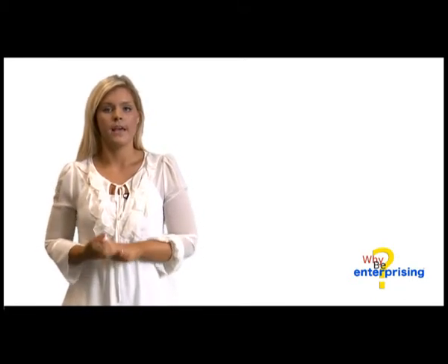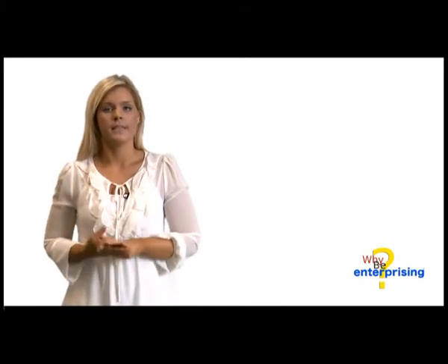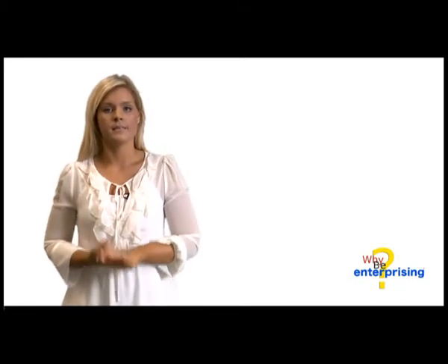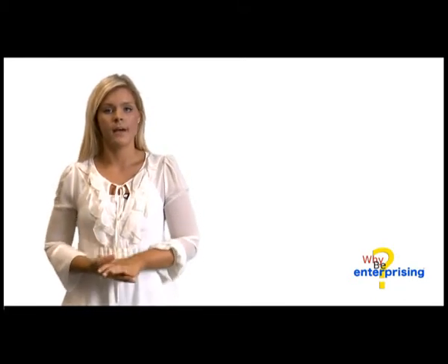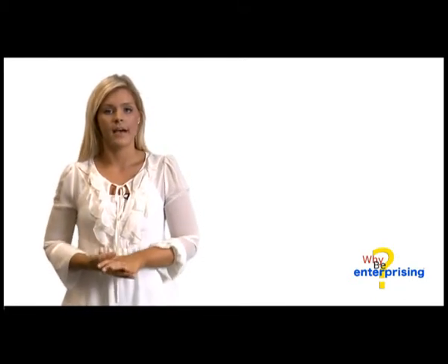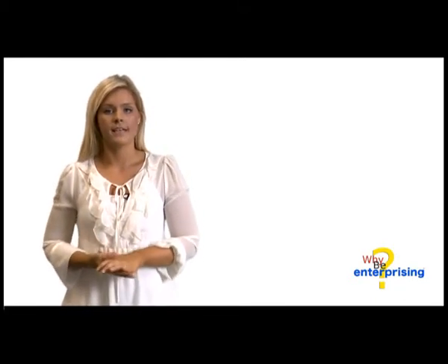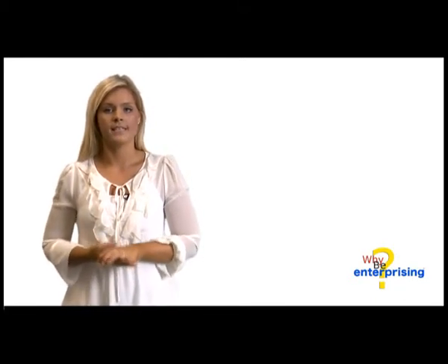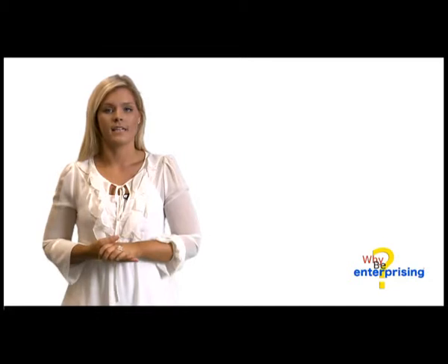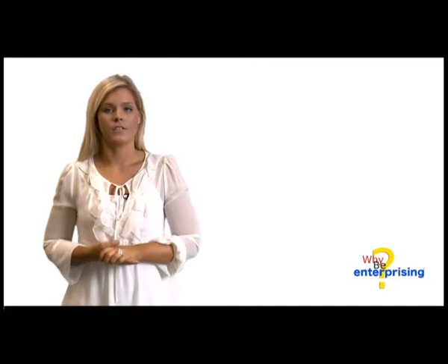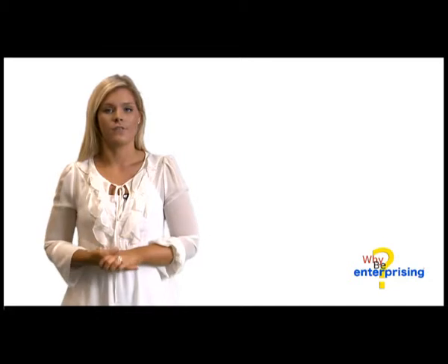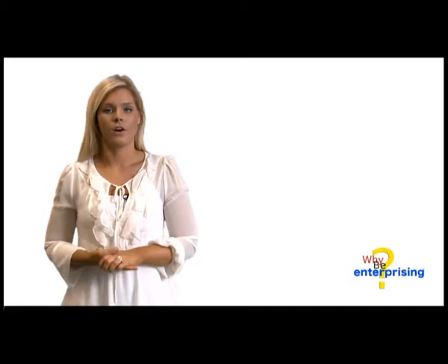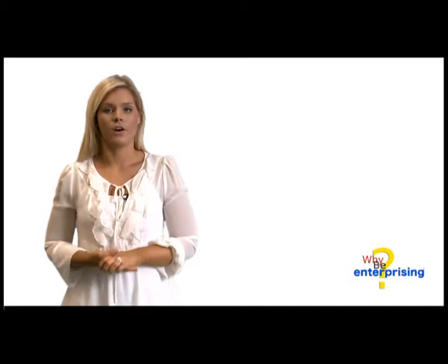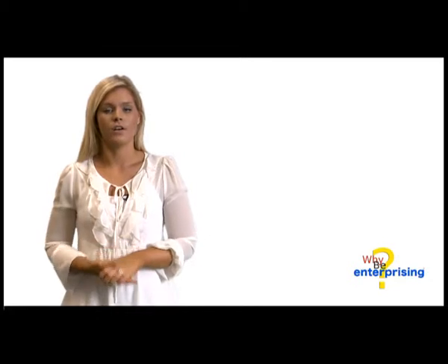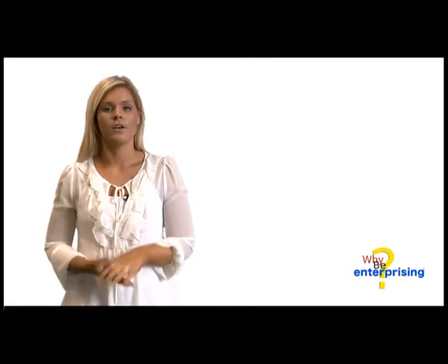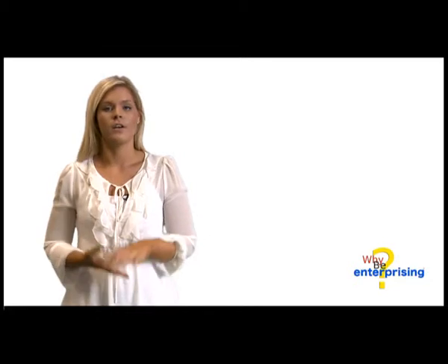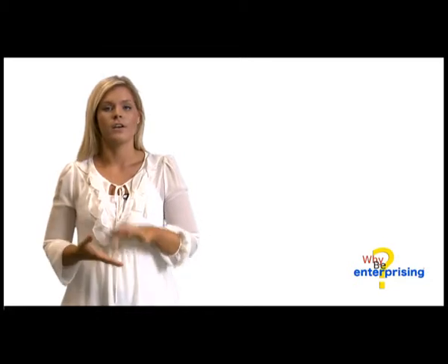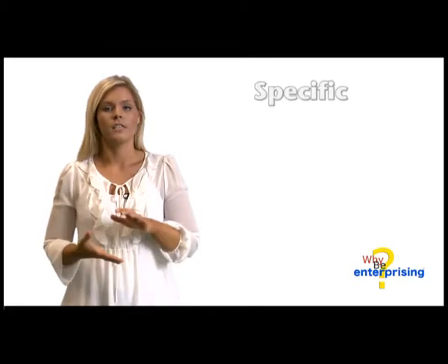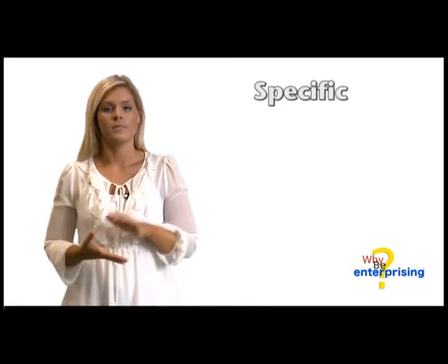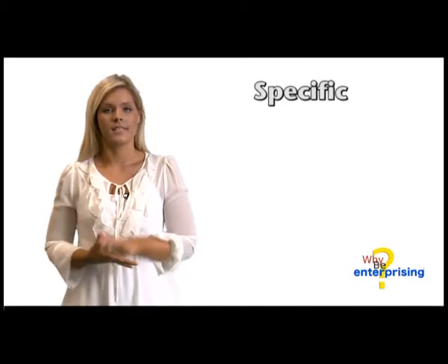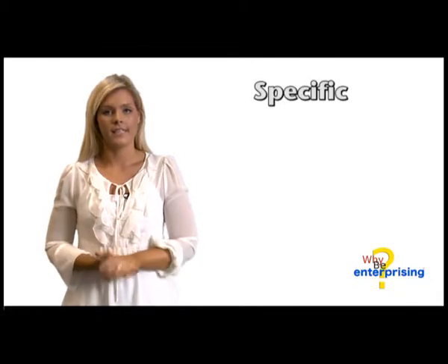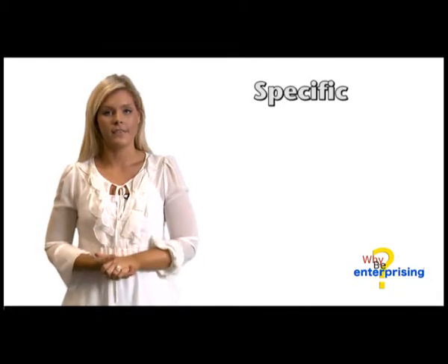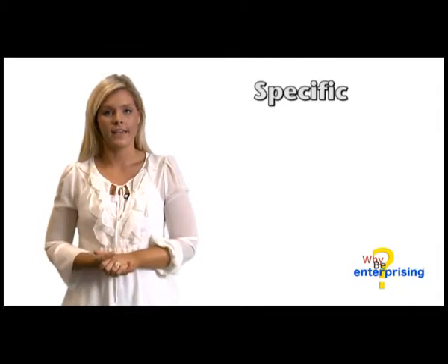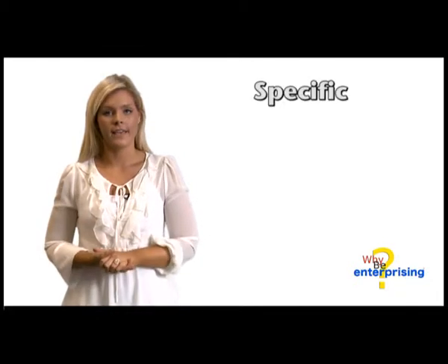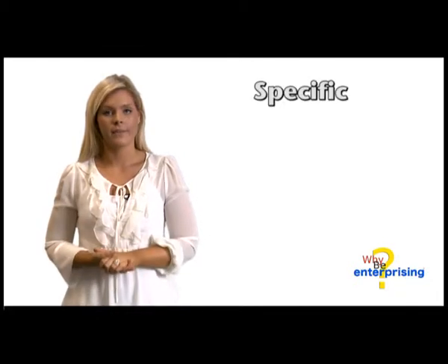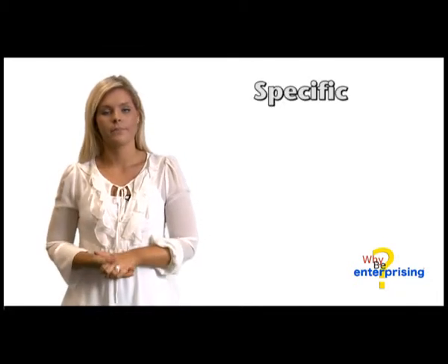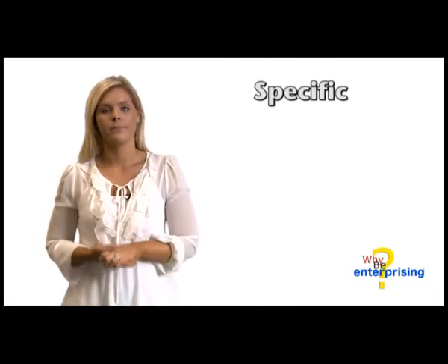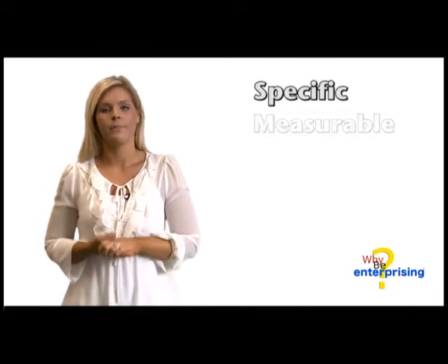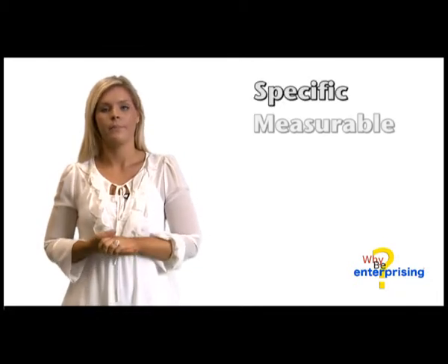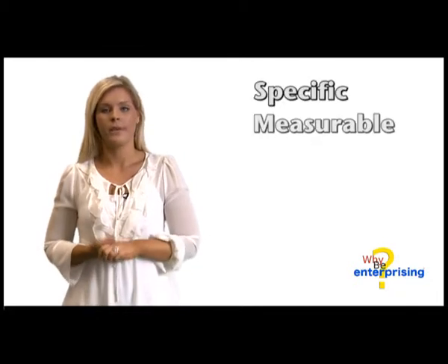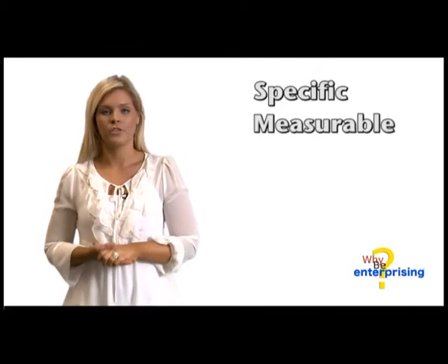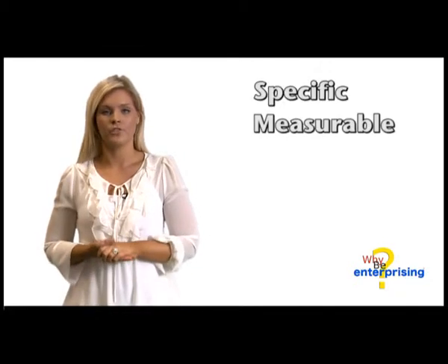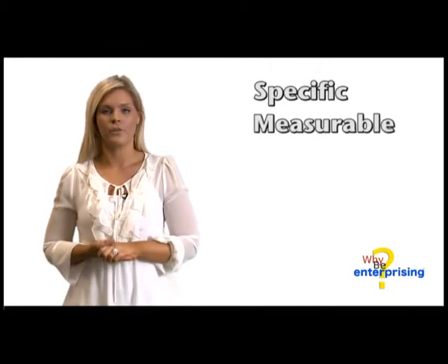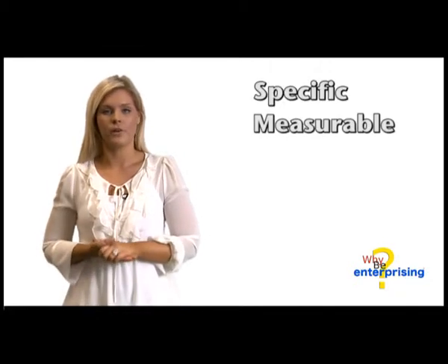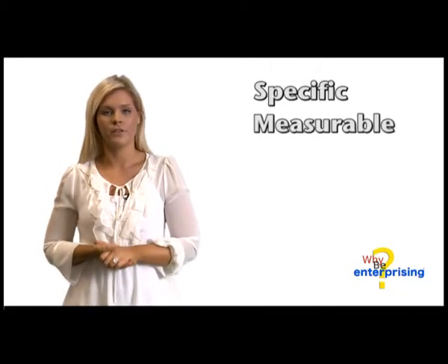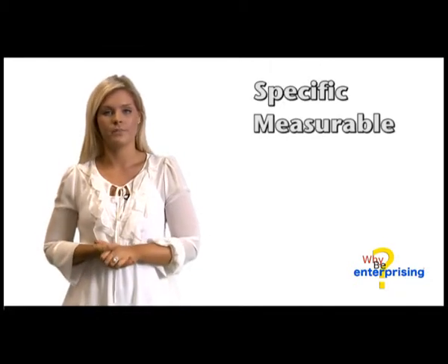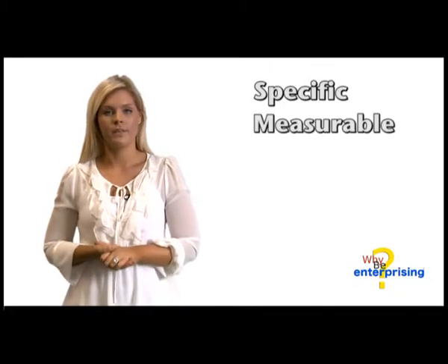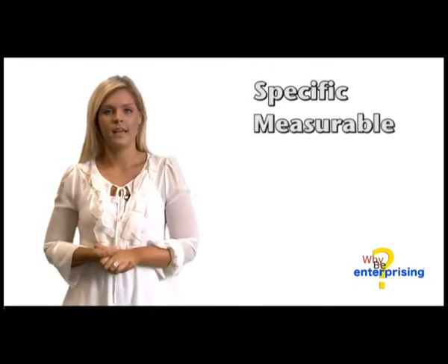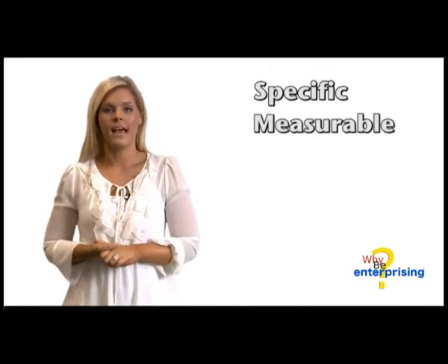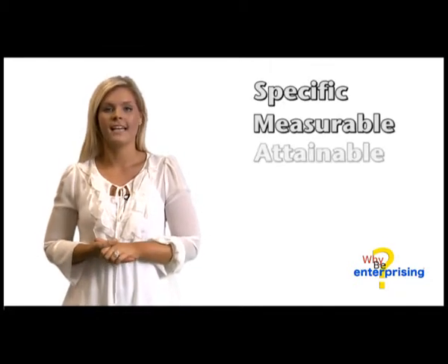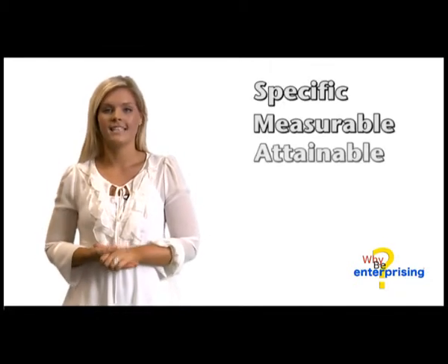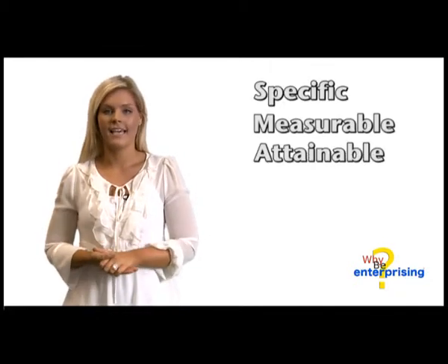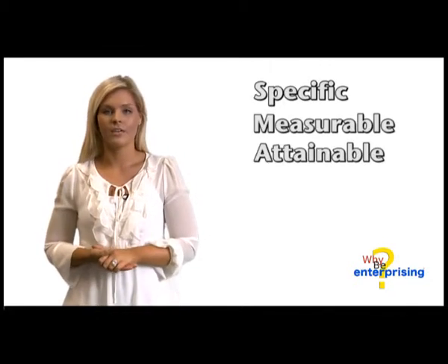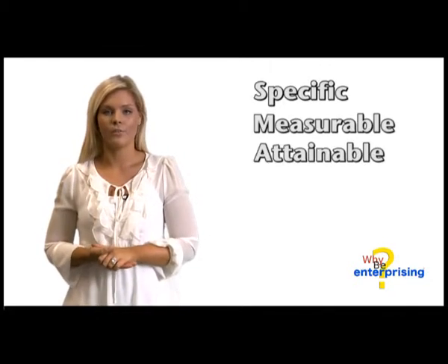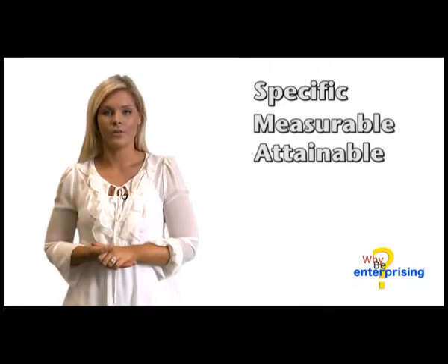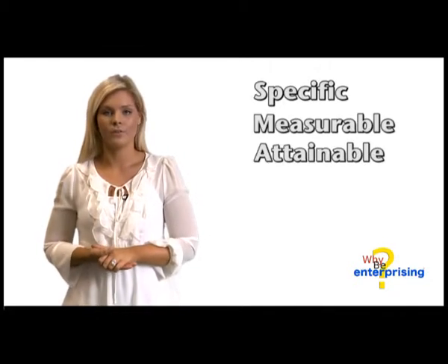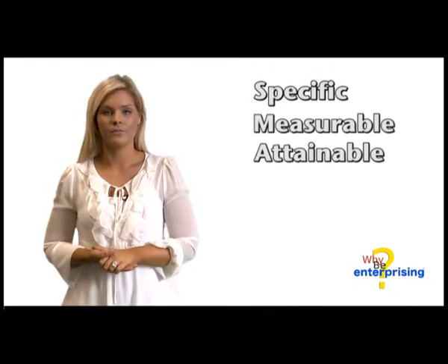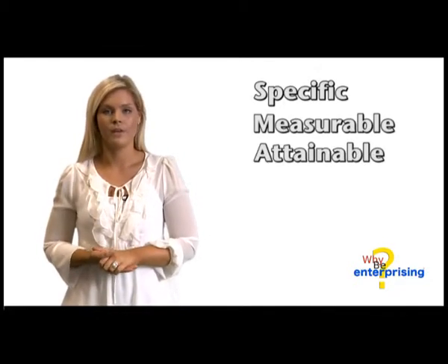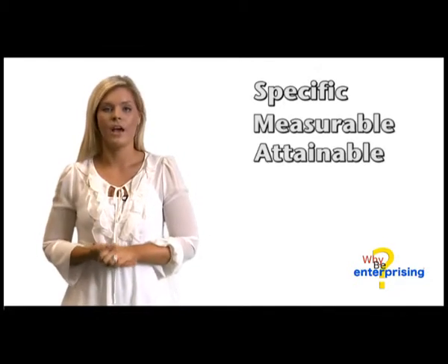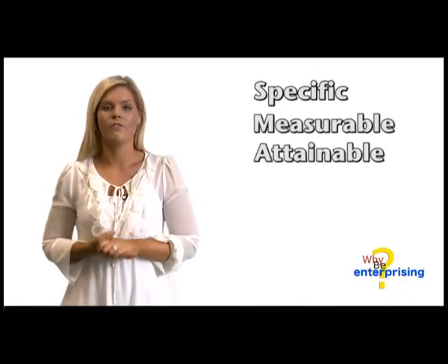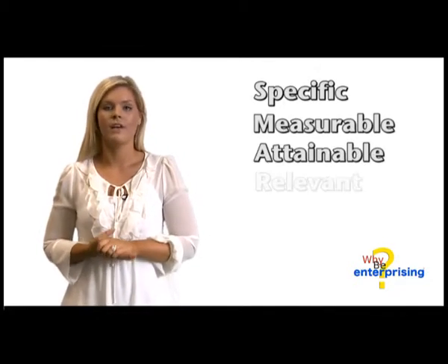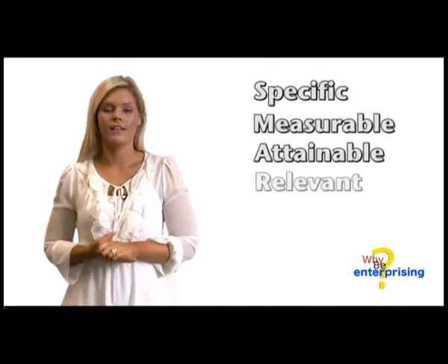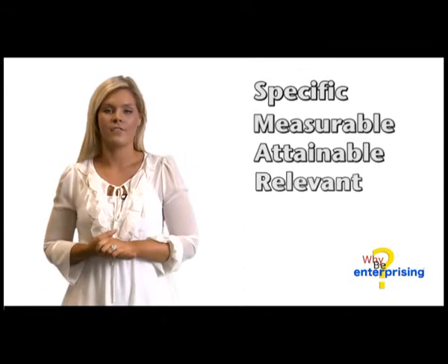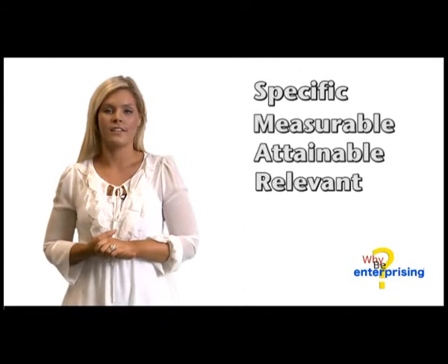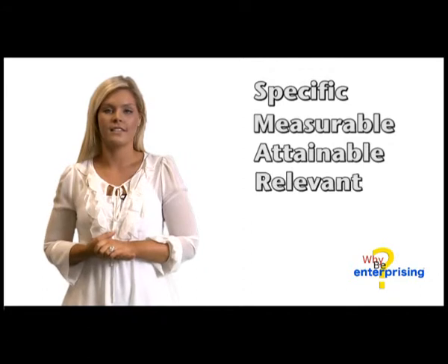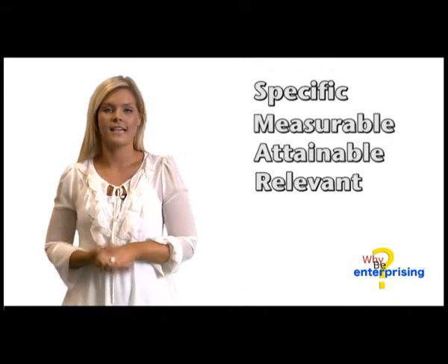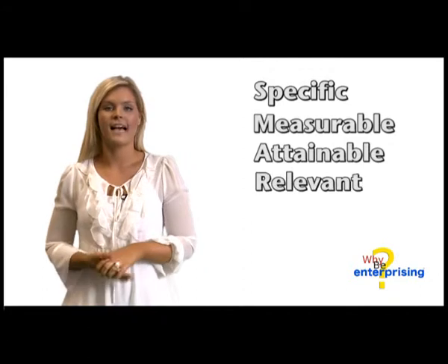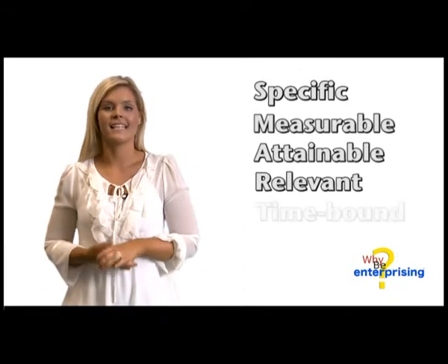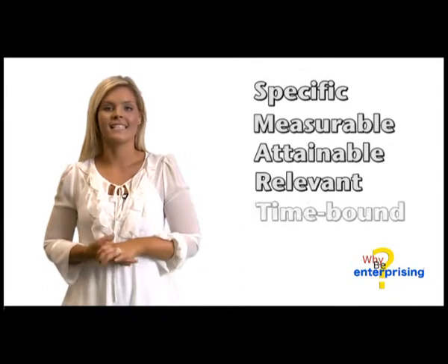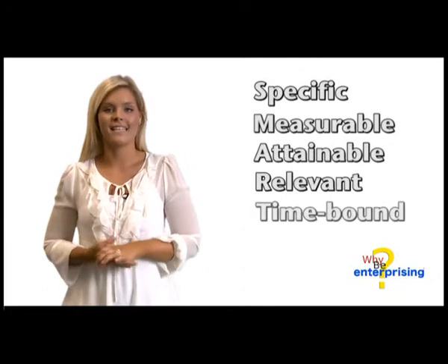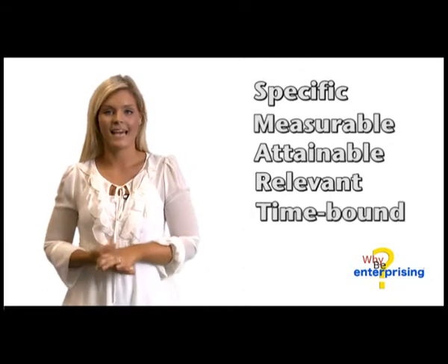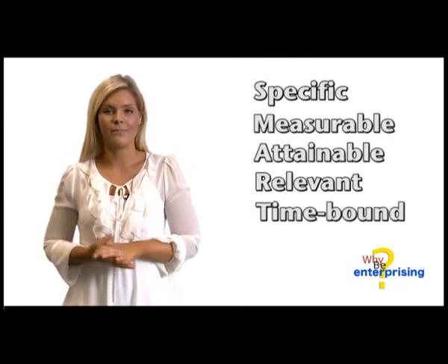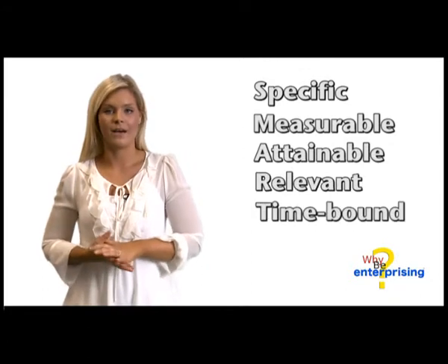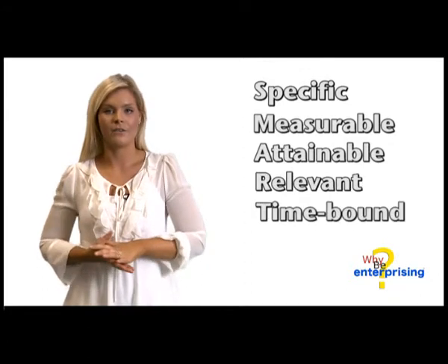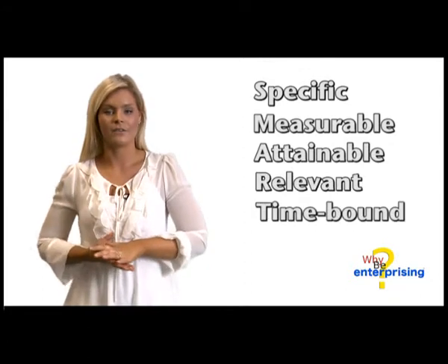SMART stands for Specific, Measurable, Attainable, Relevant, and Time-bound.